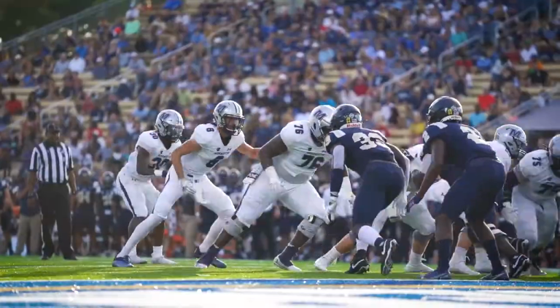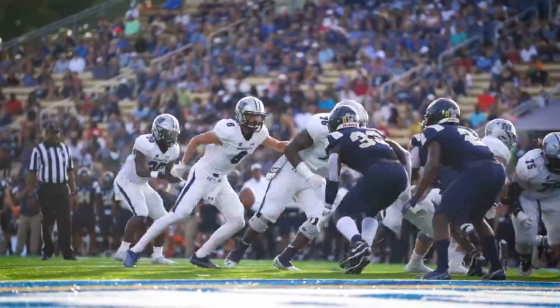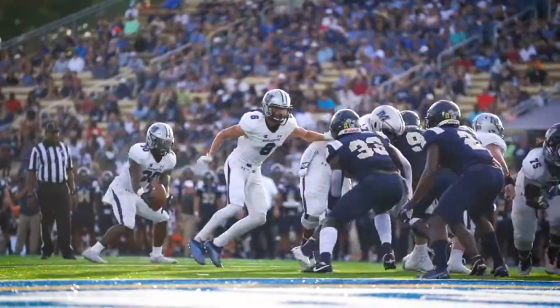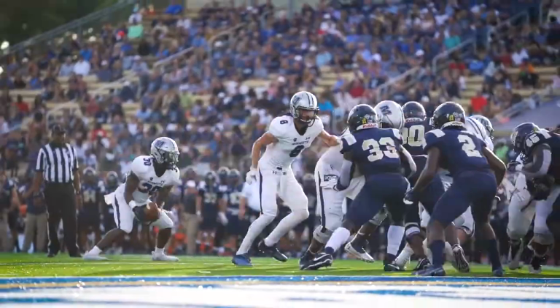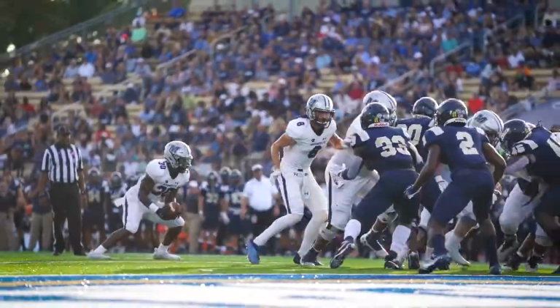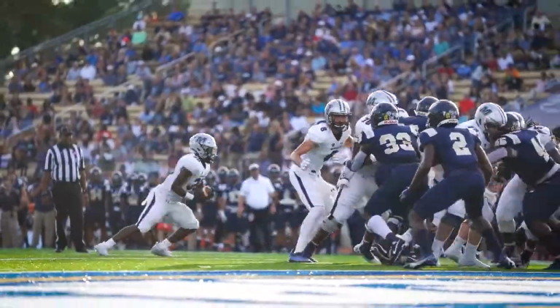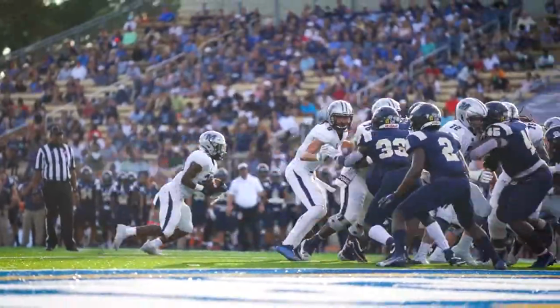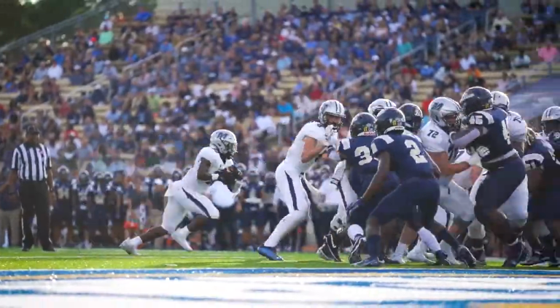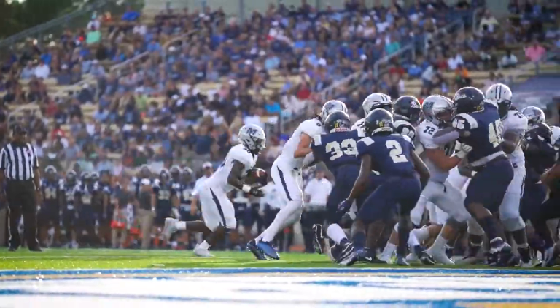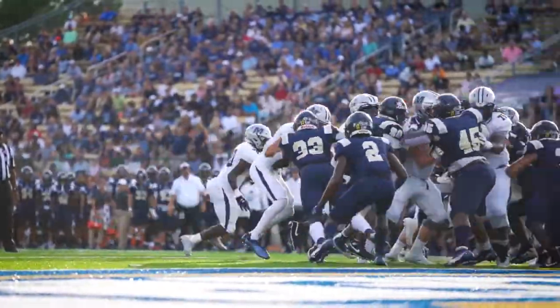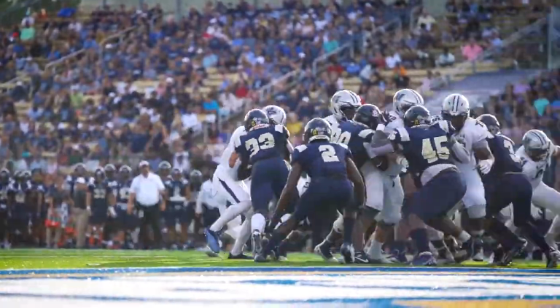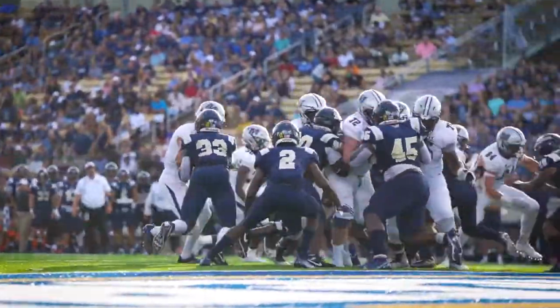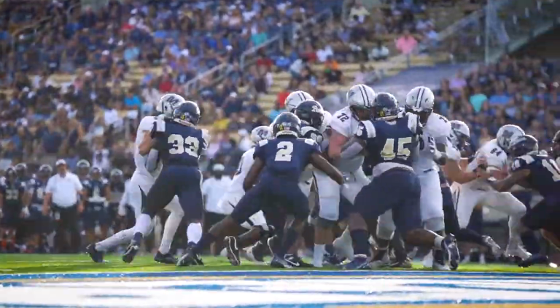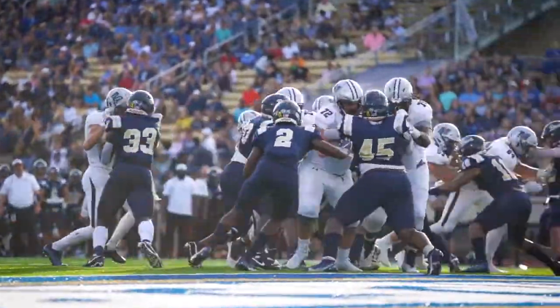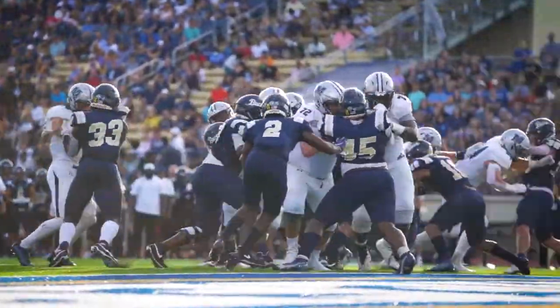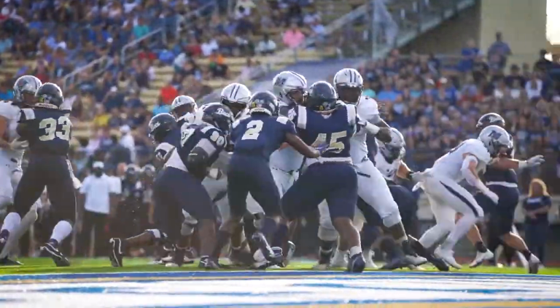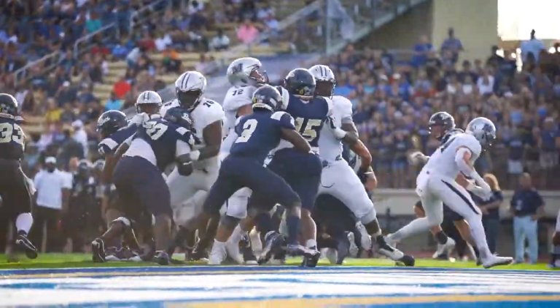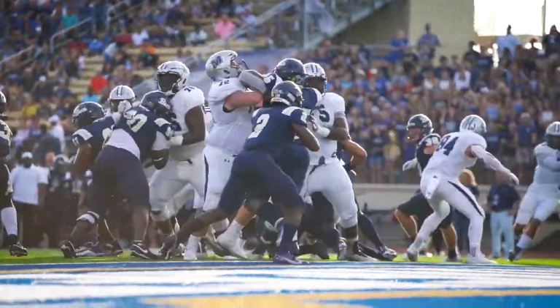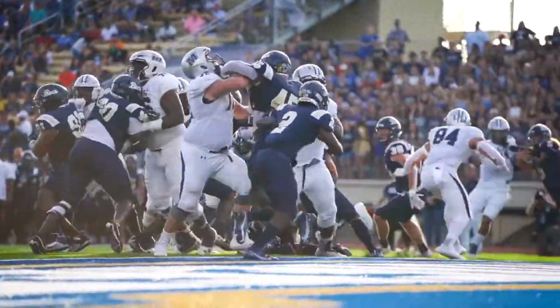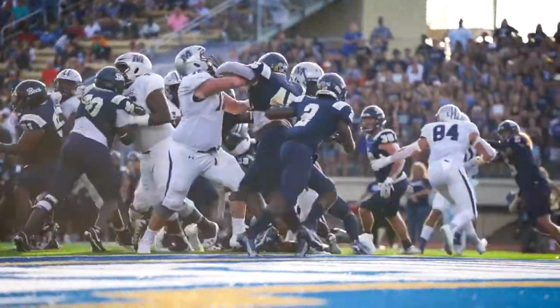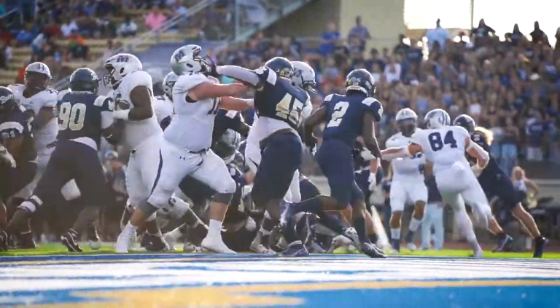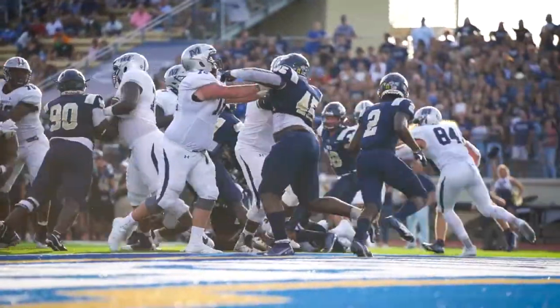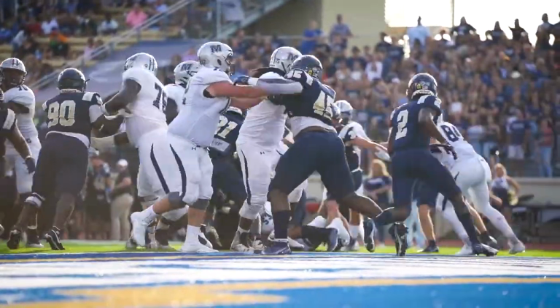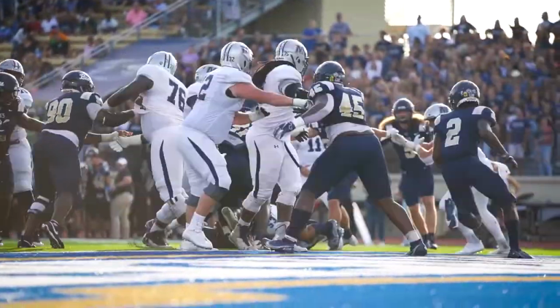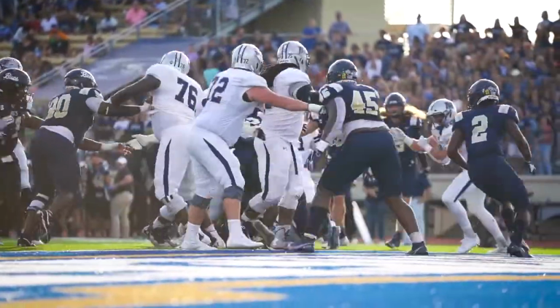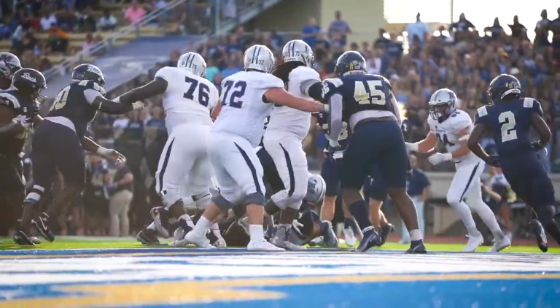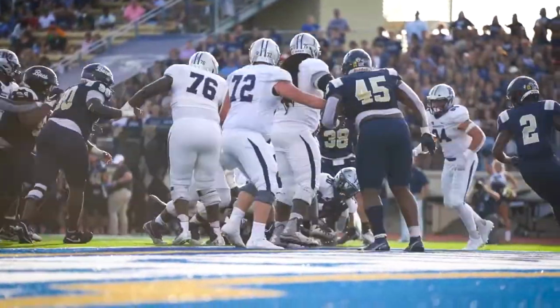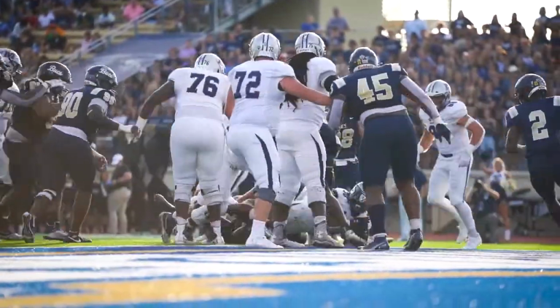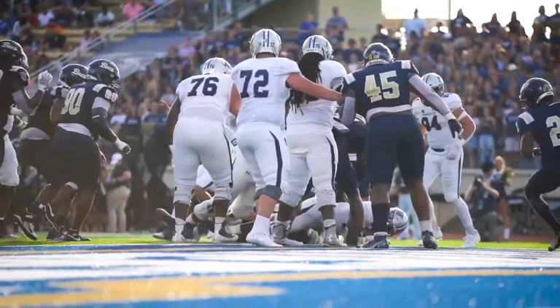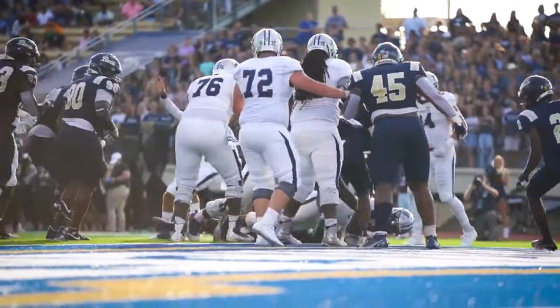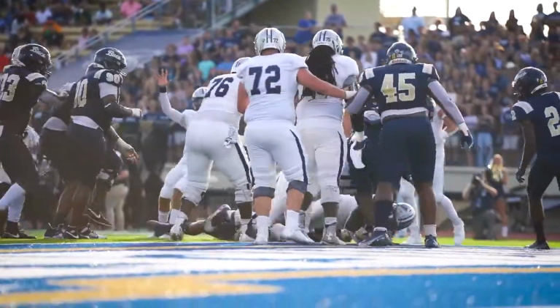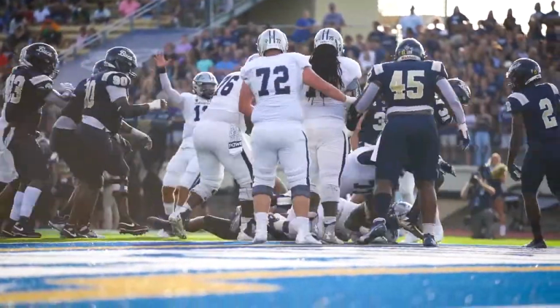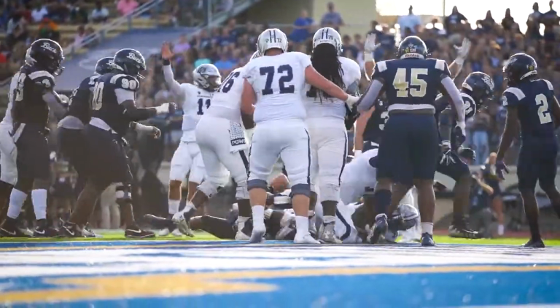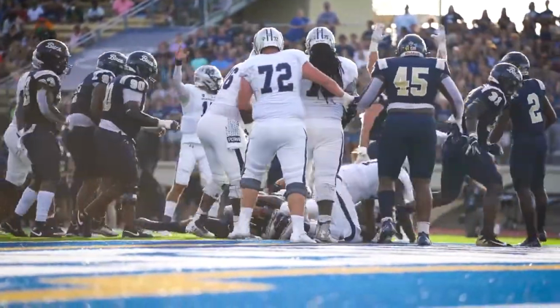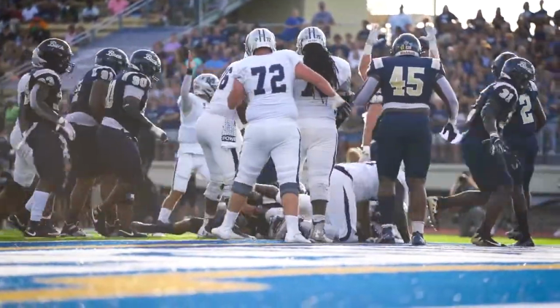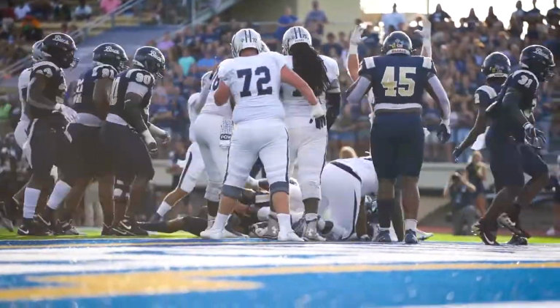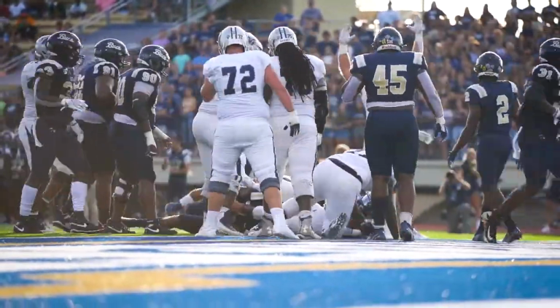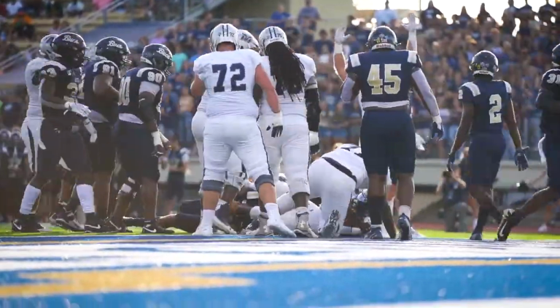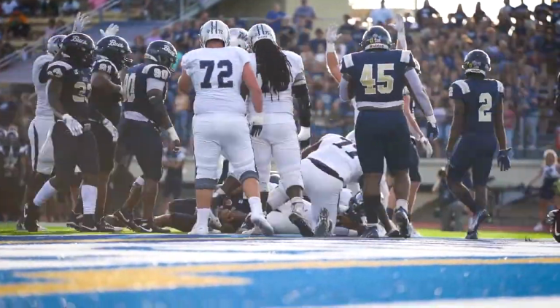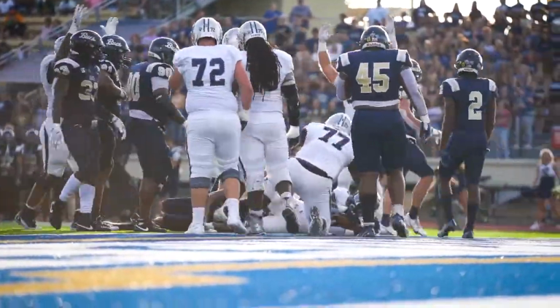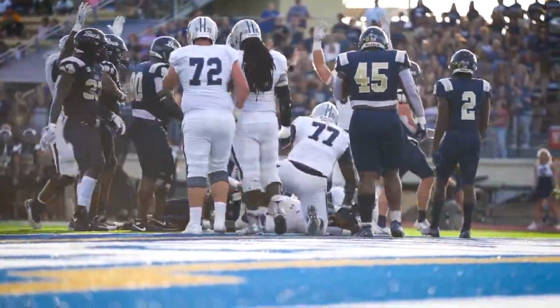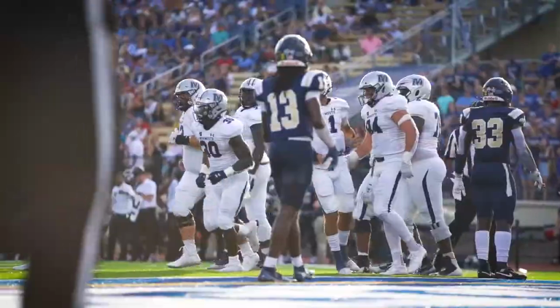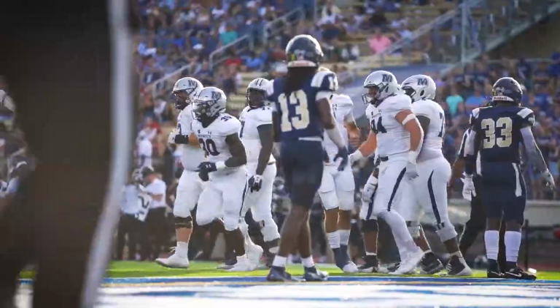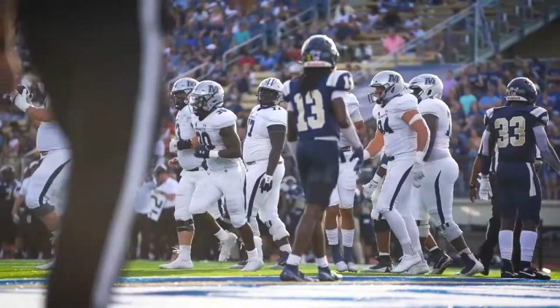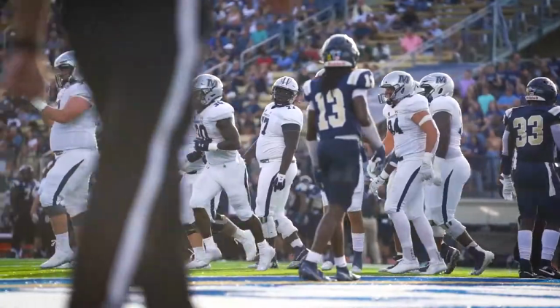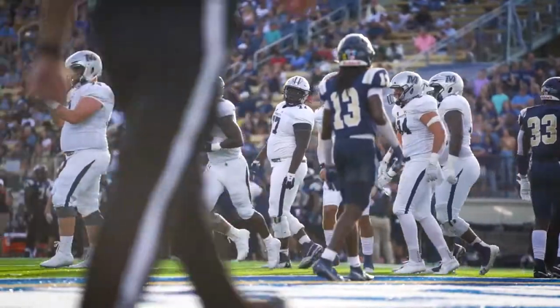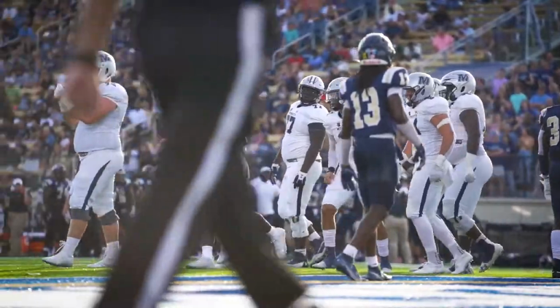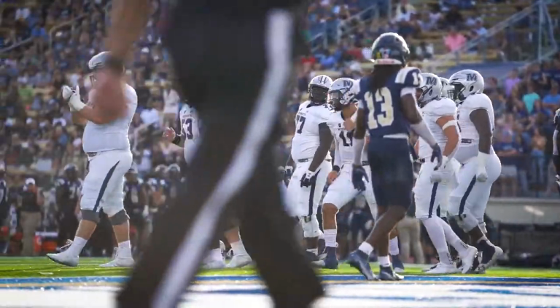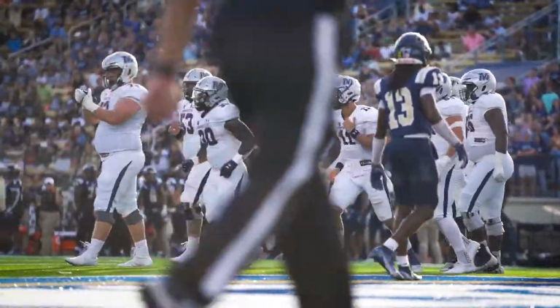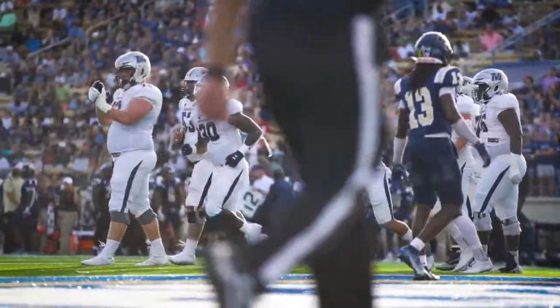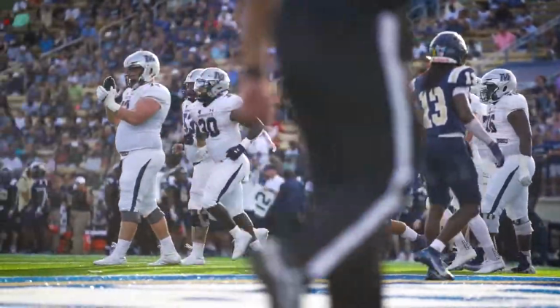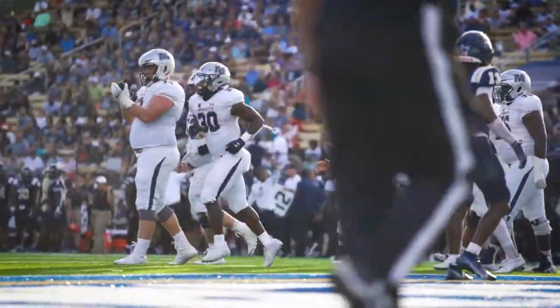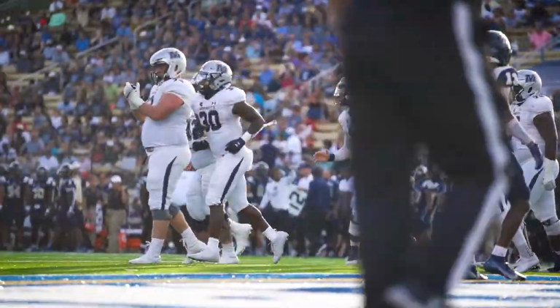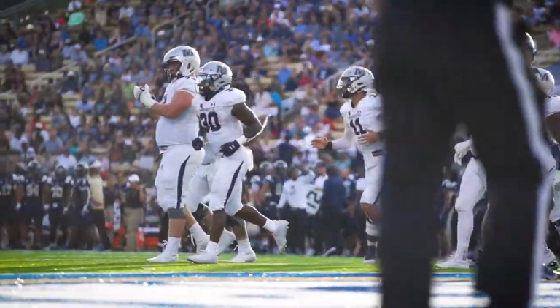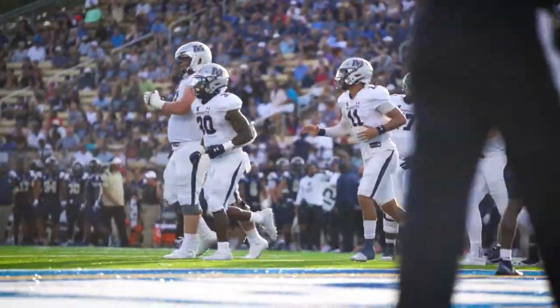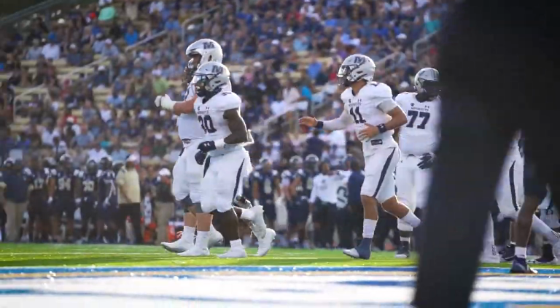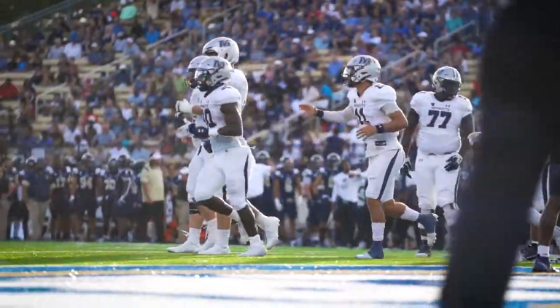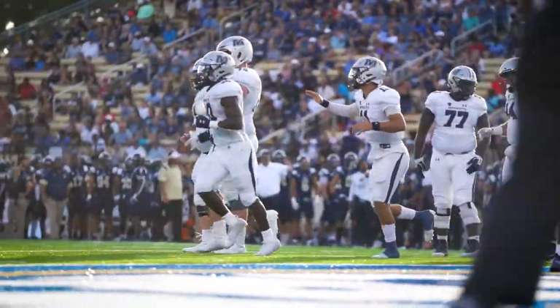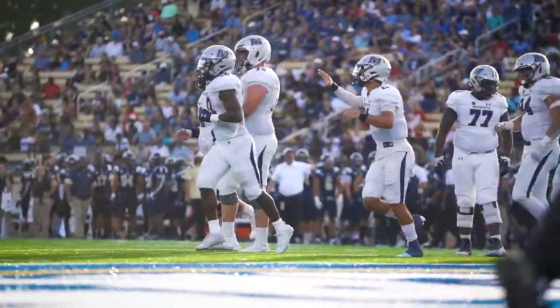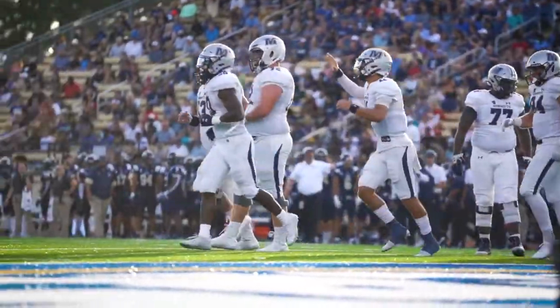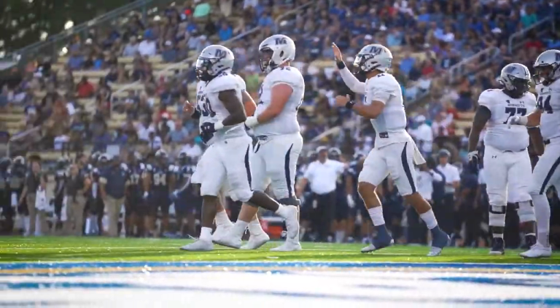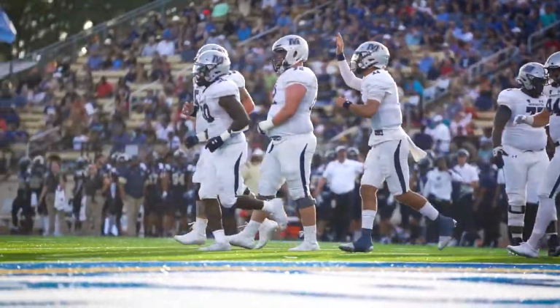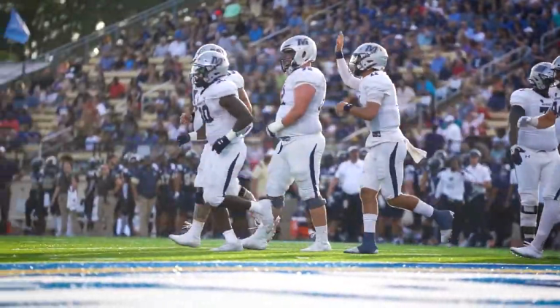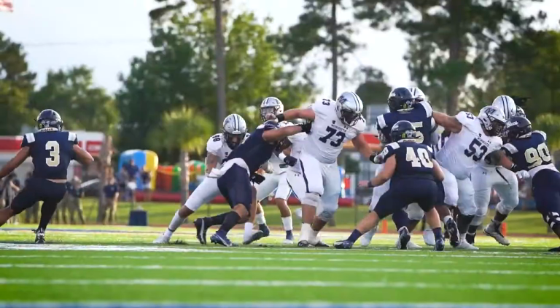Here's Fahri. Contacted initially. Dives over the goal line. Touchdown, Monmouth. Hawks go up 6-0.